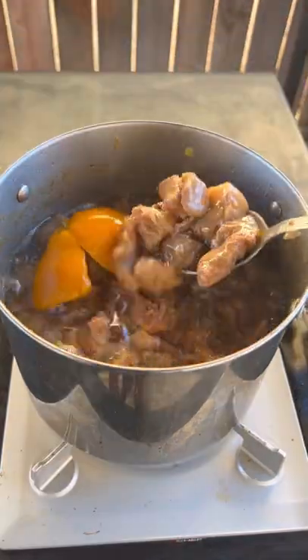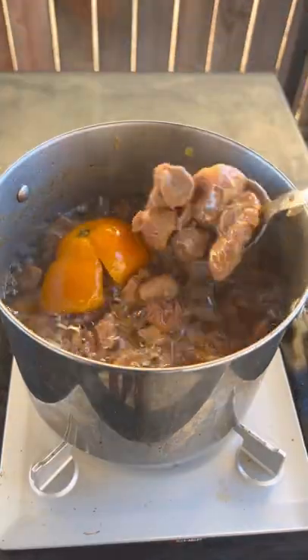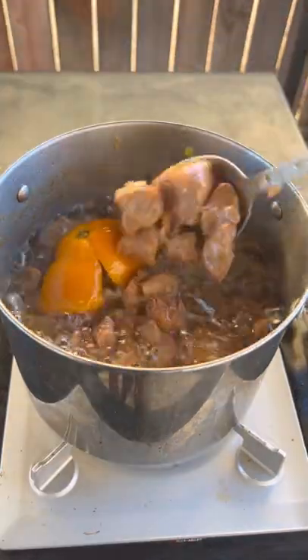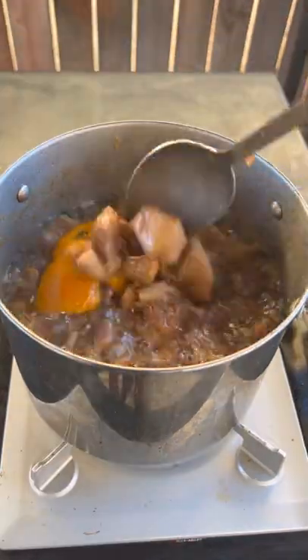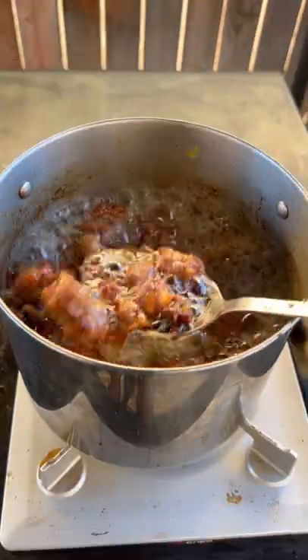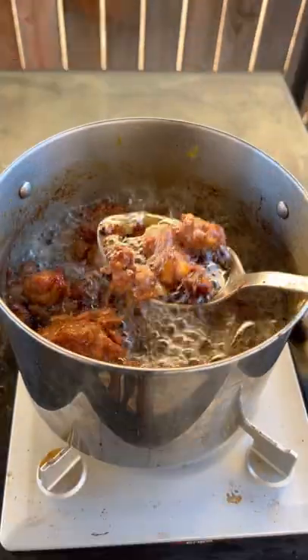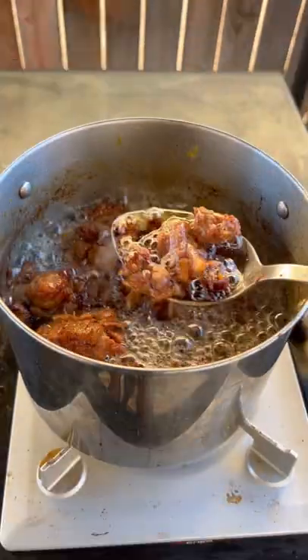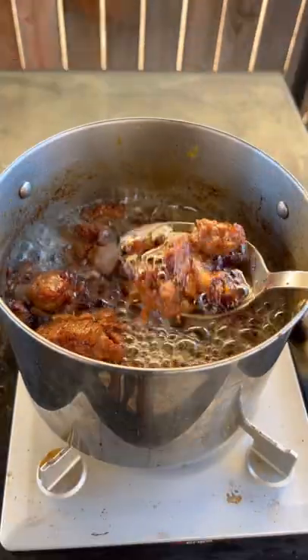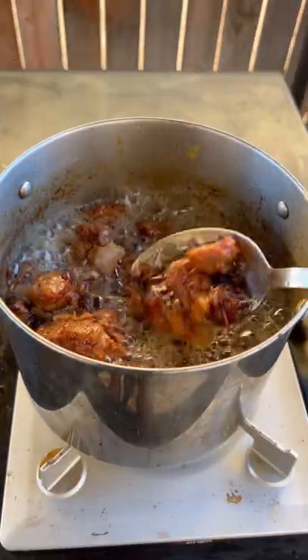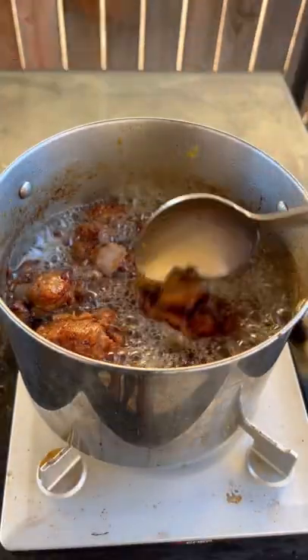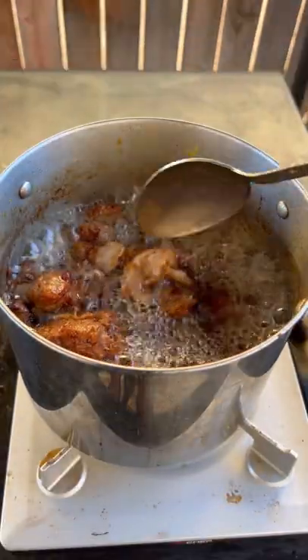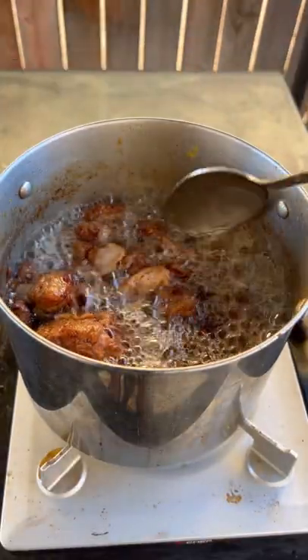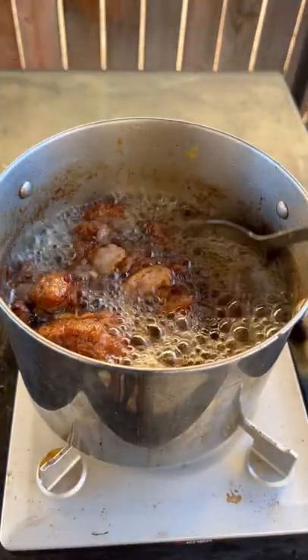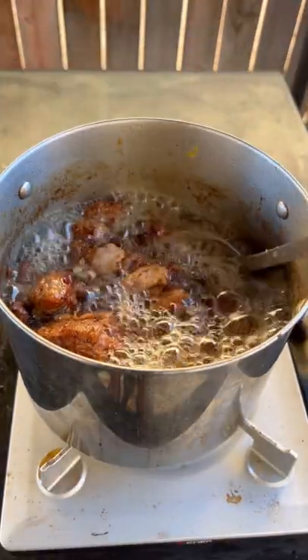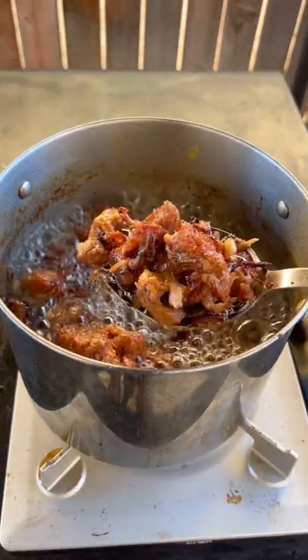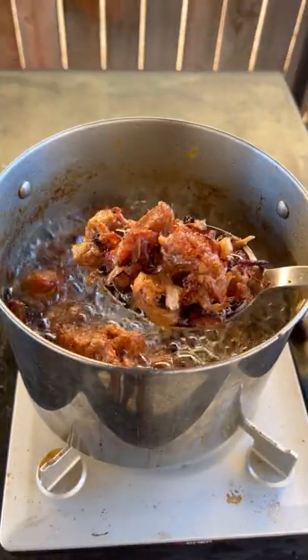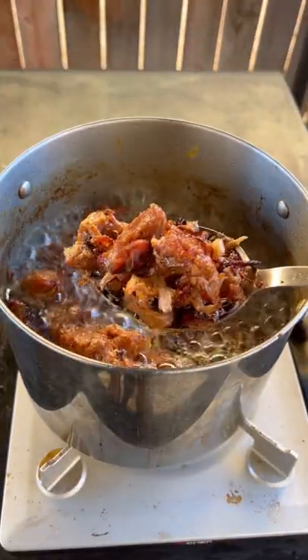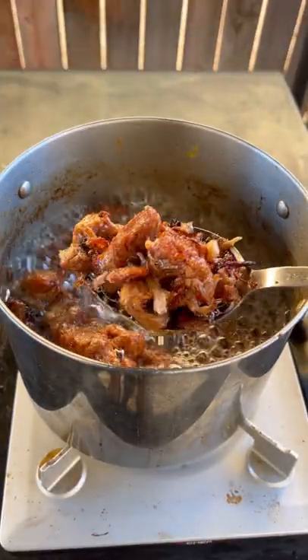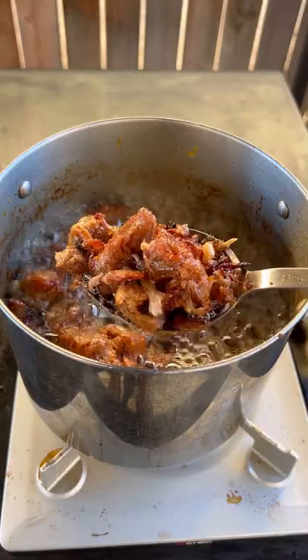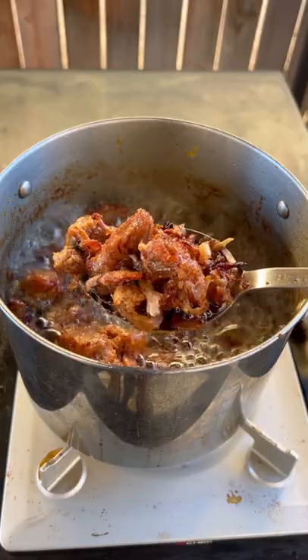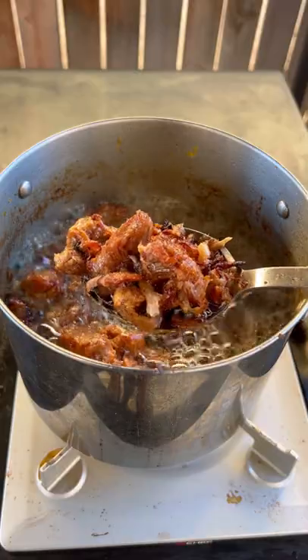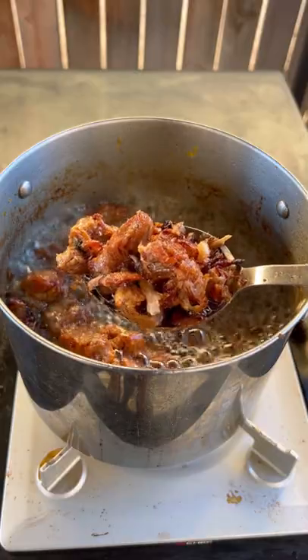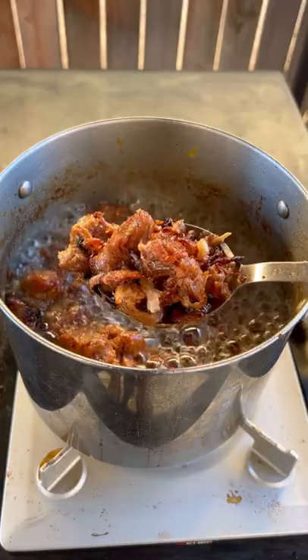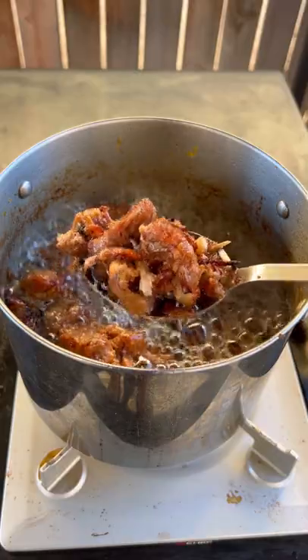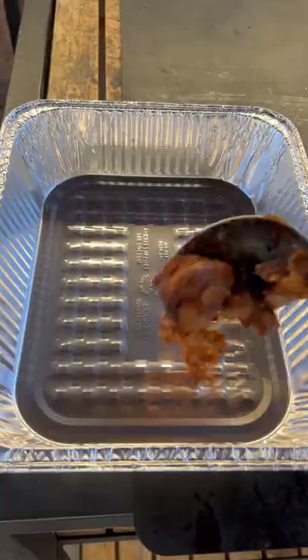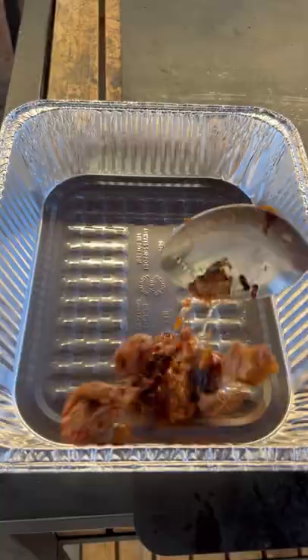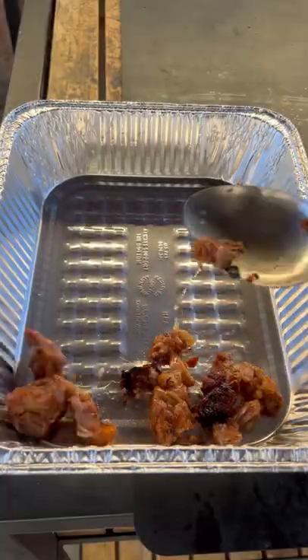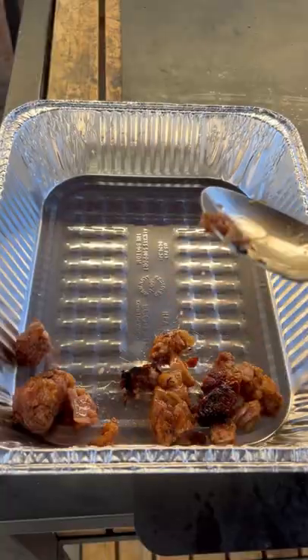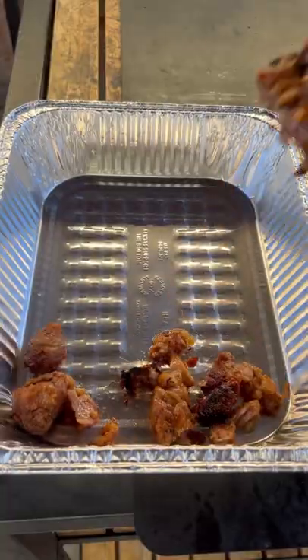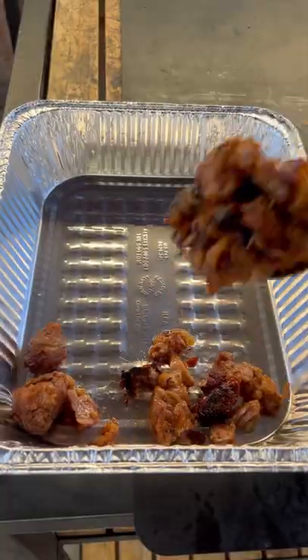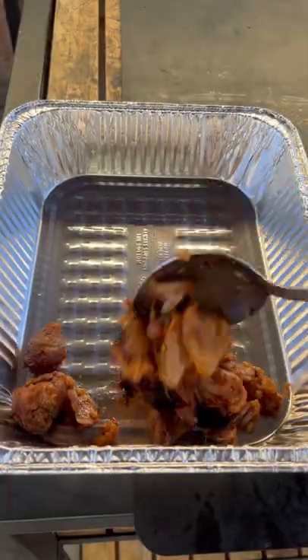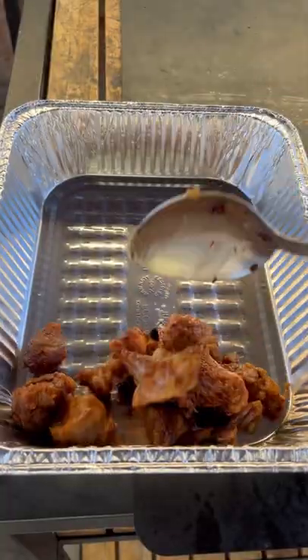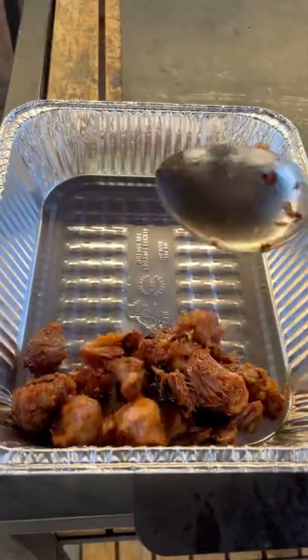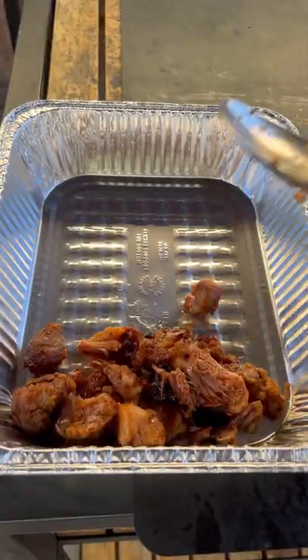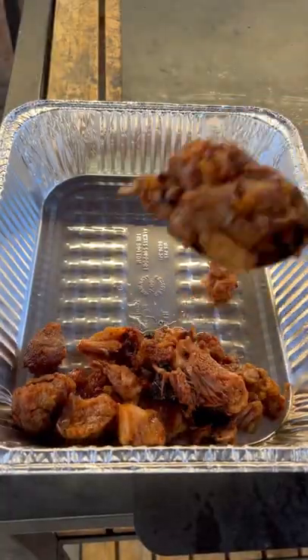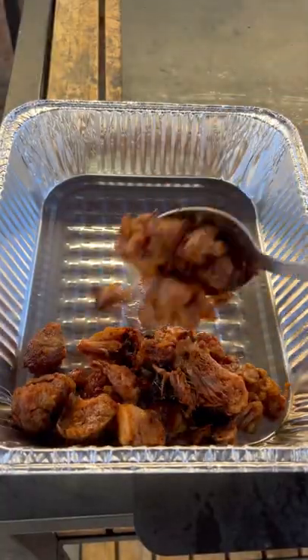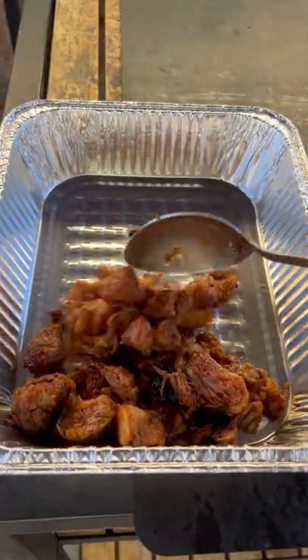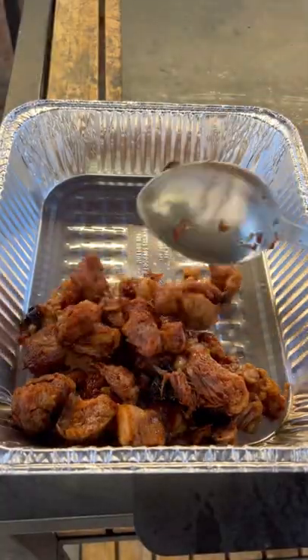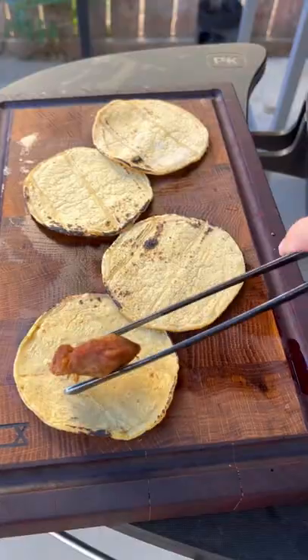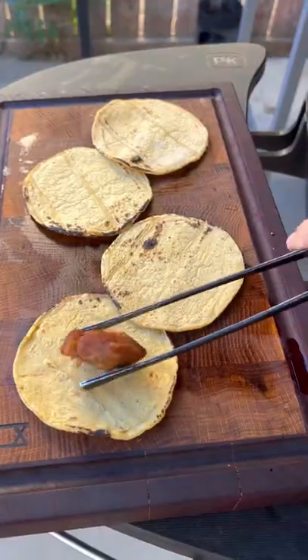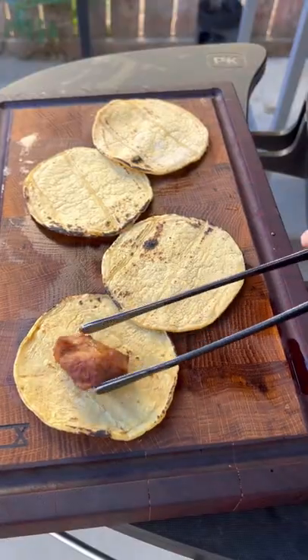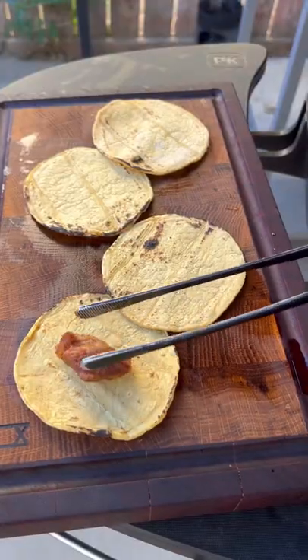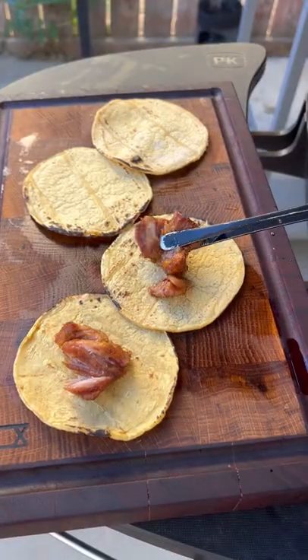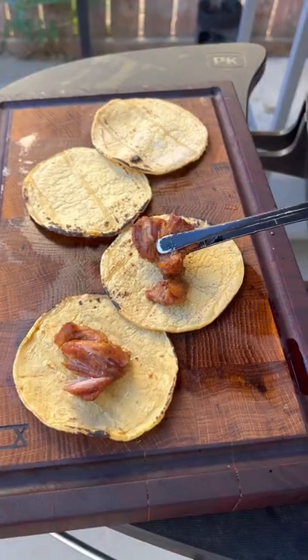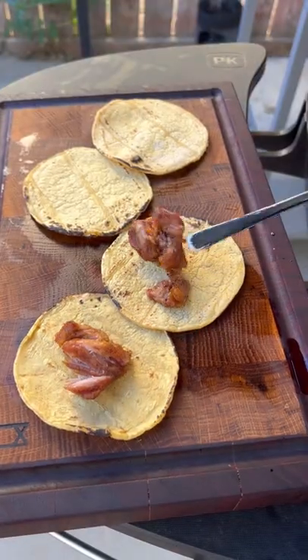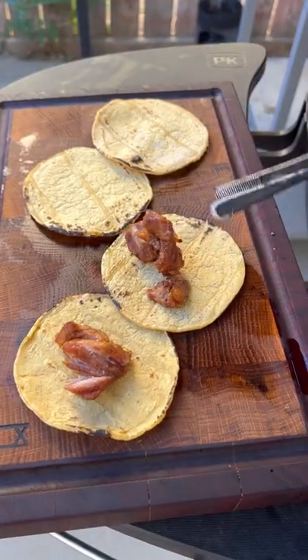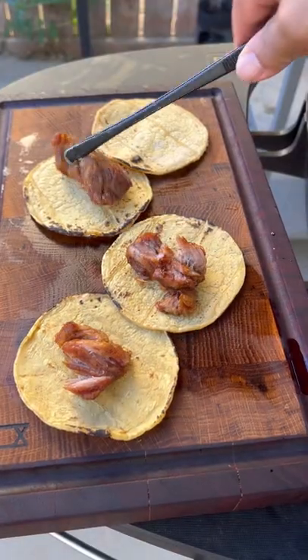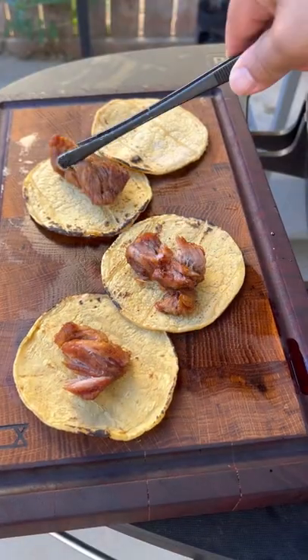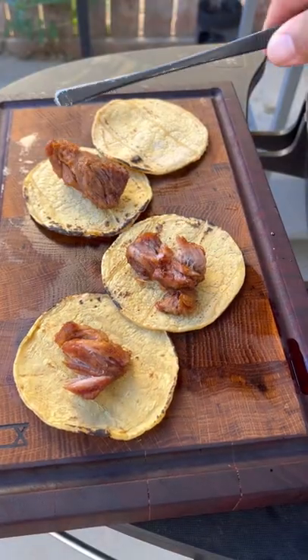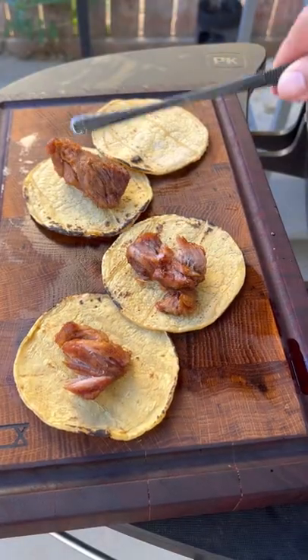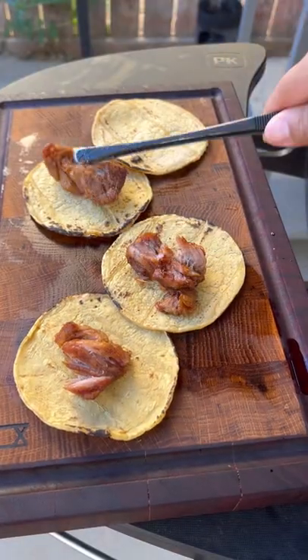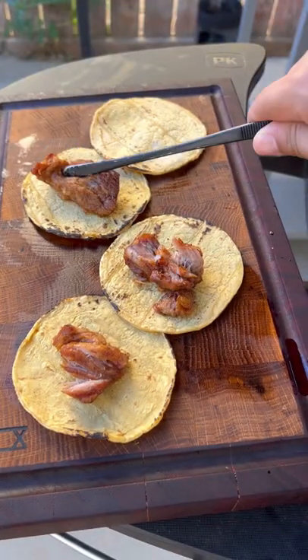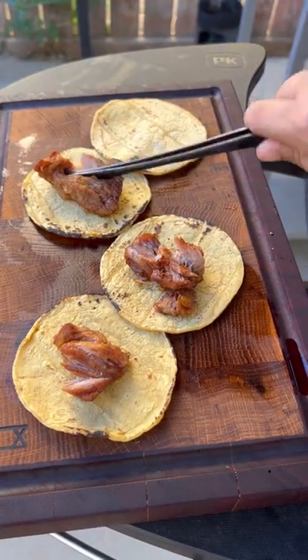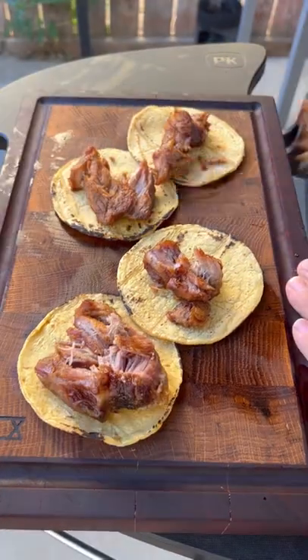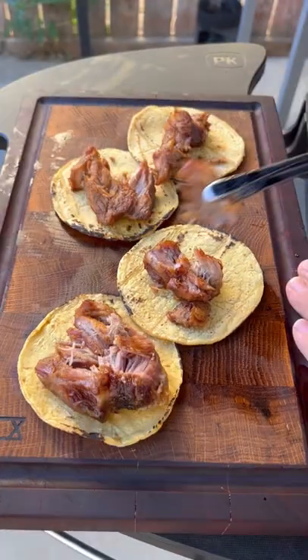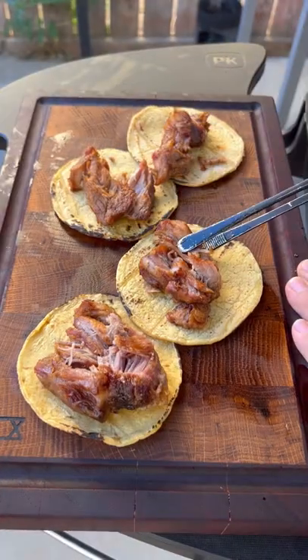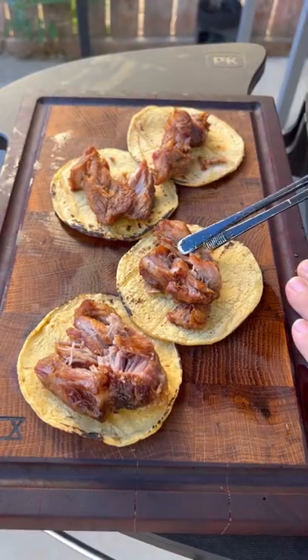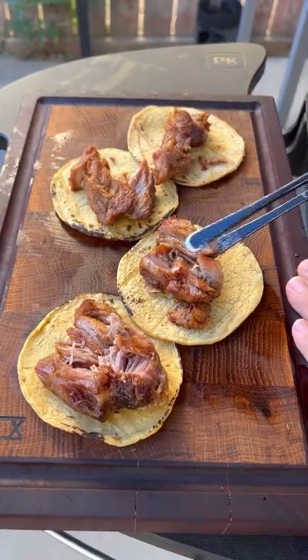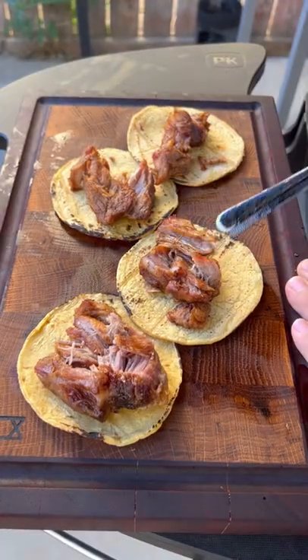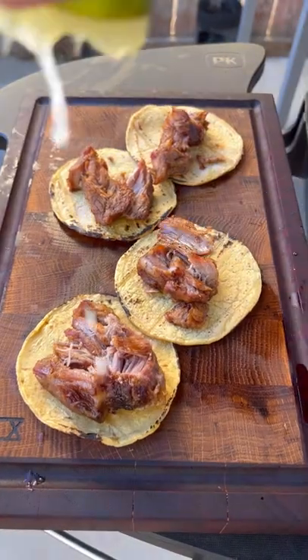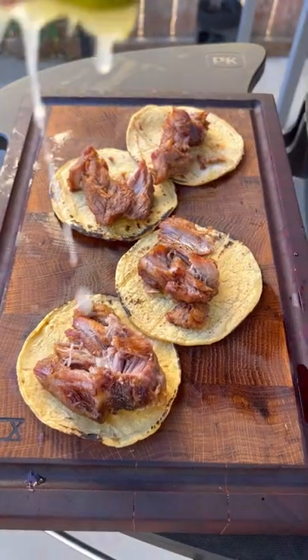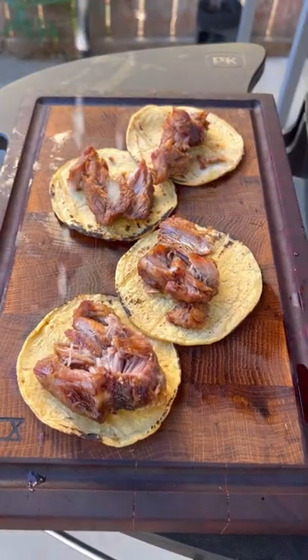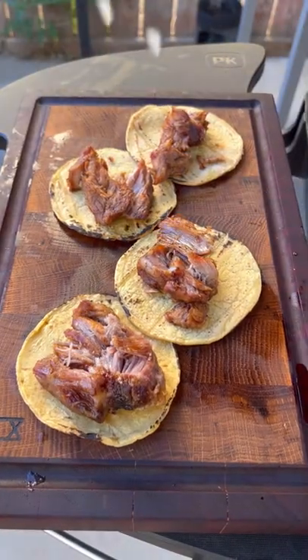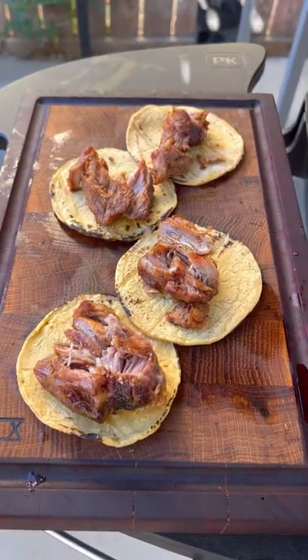Now let it render out until it gets nice and crispy. Pull it off the heat and load up those tacos. This came out absolutely fantastic — I'm gonna give it a go.